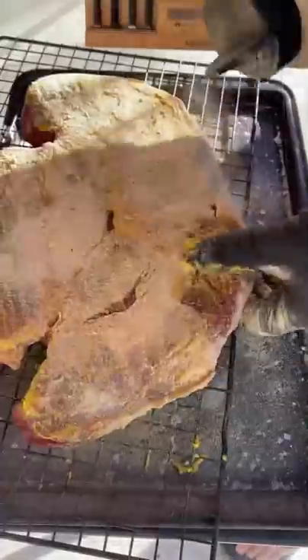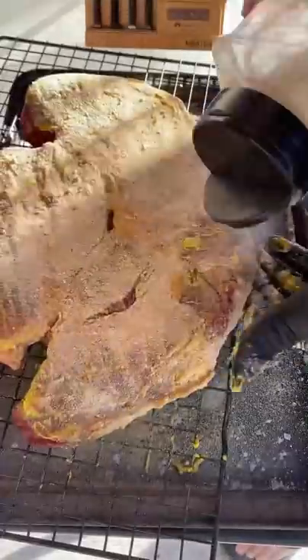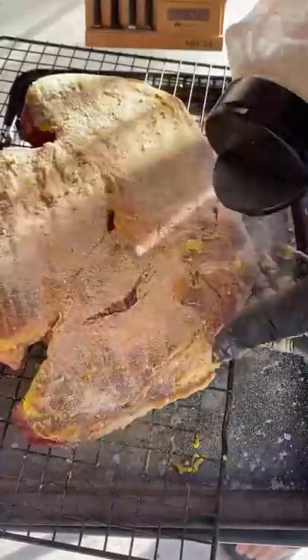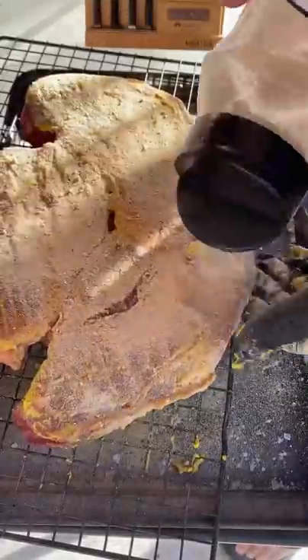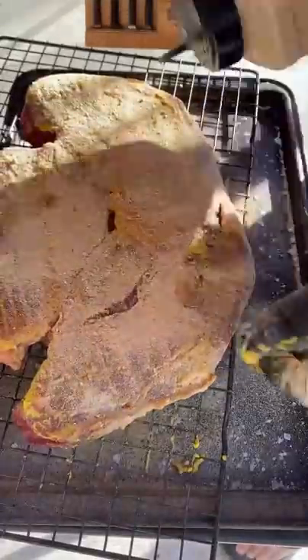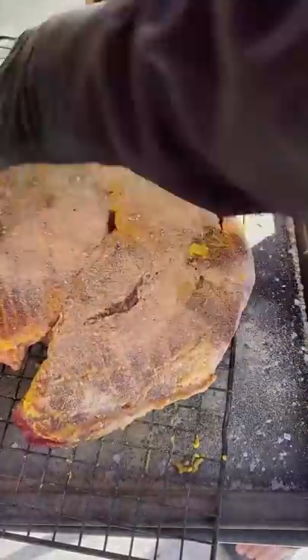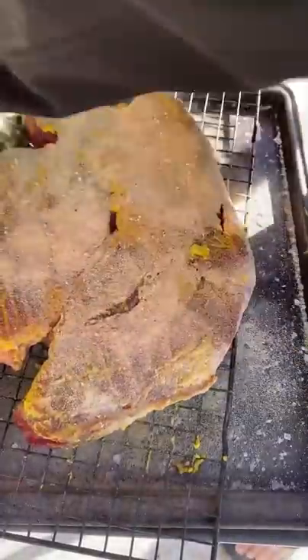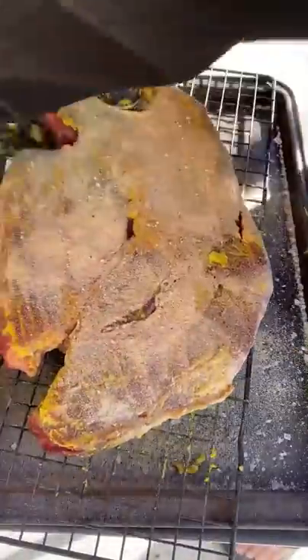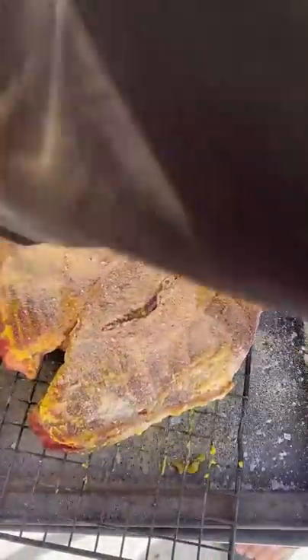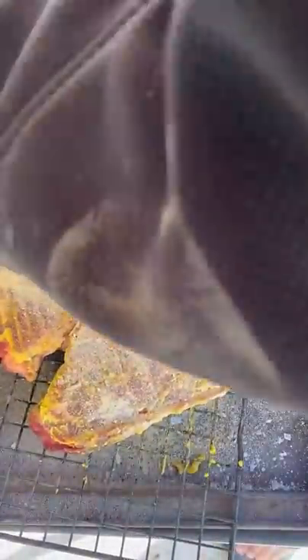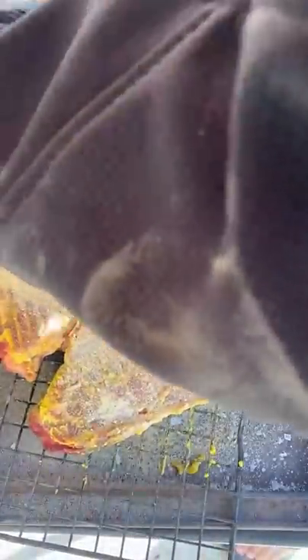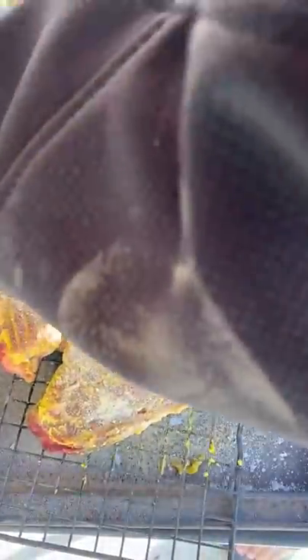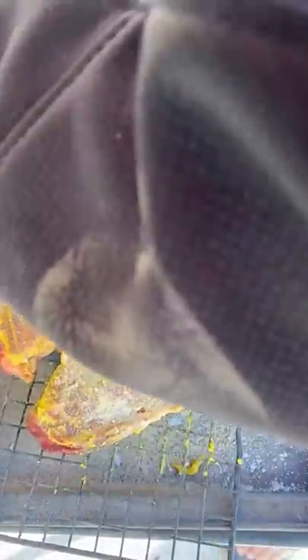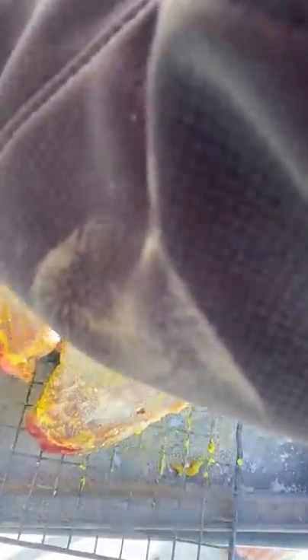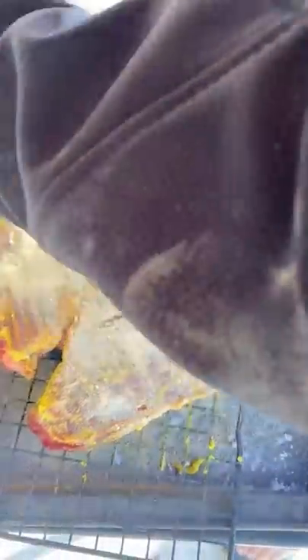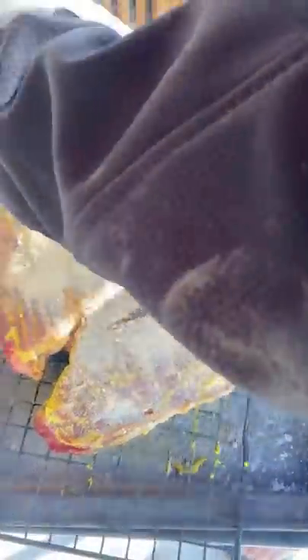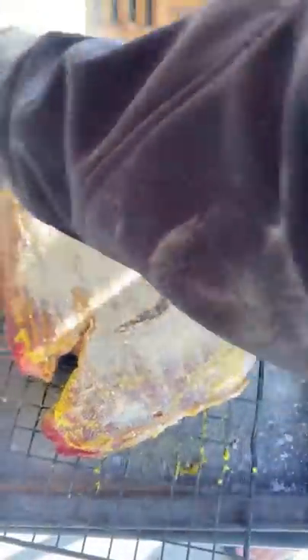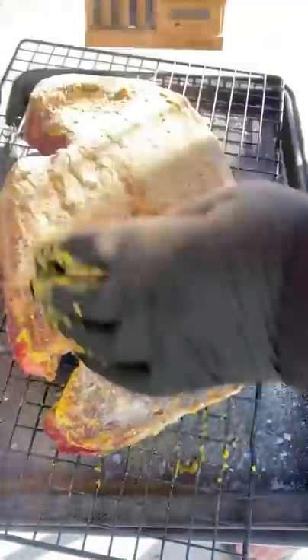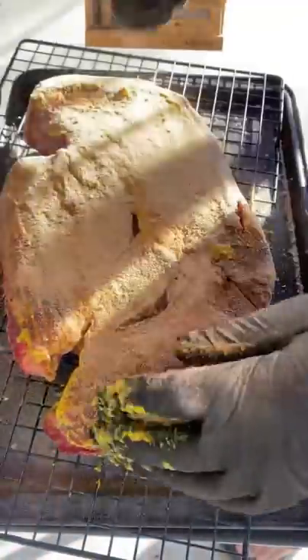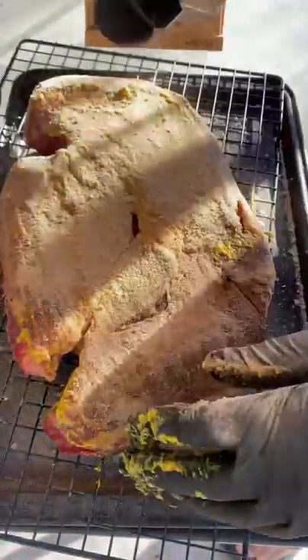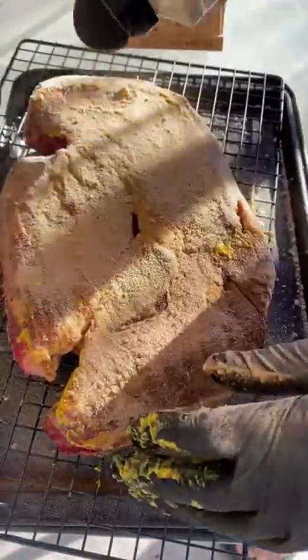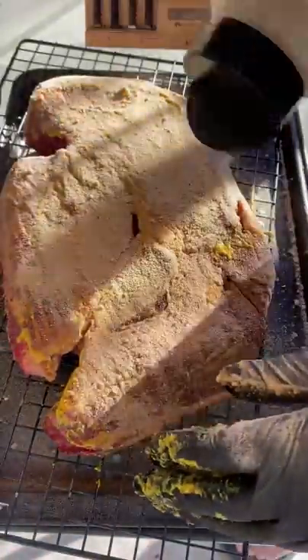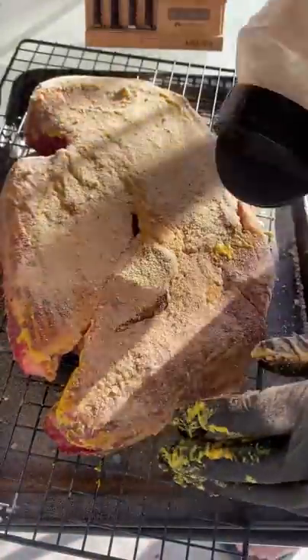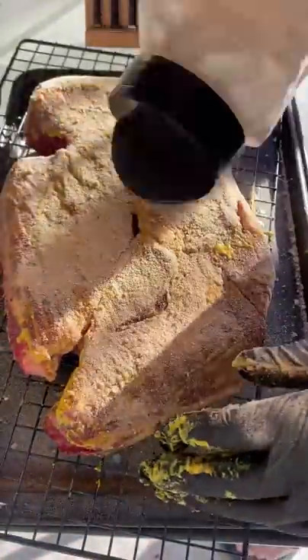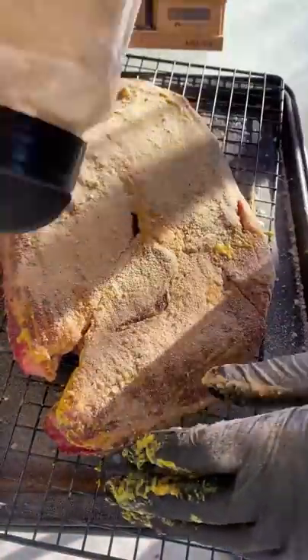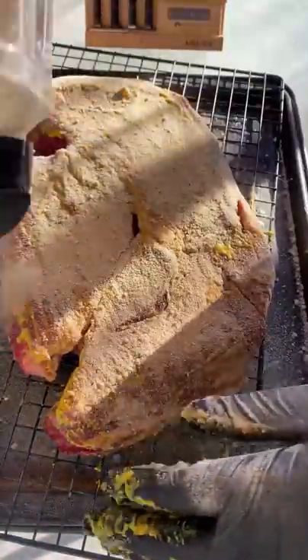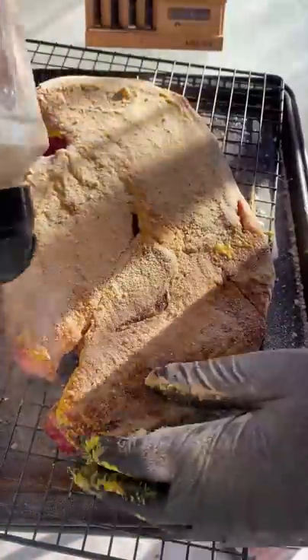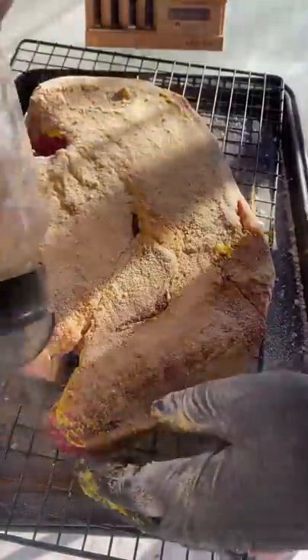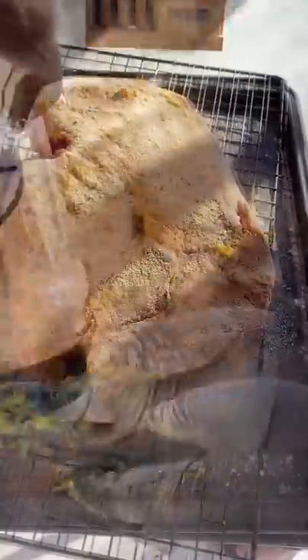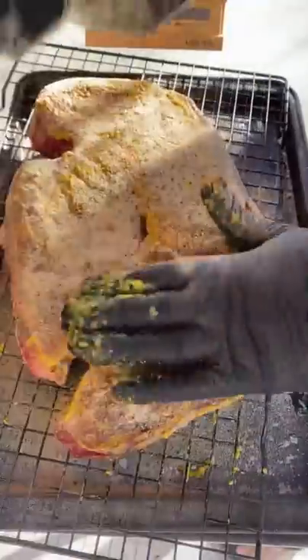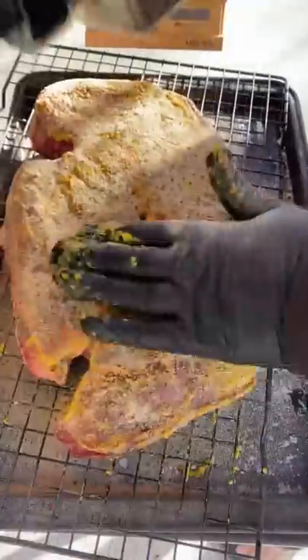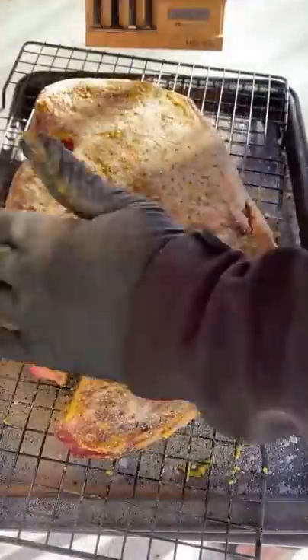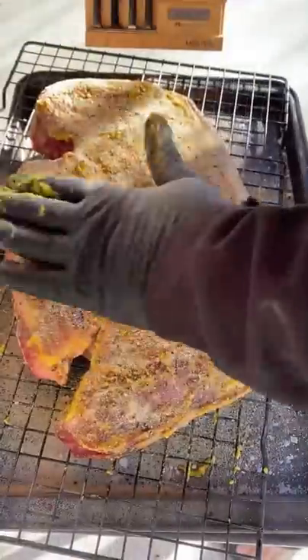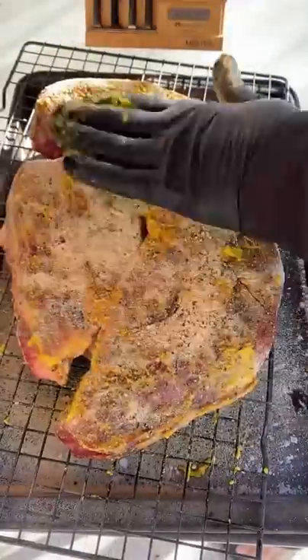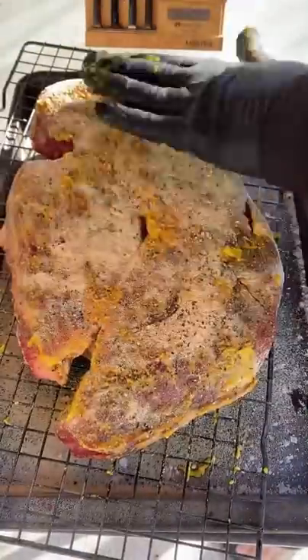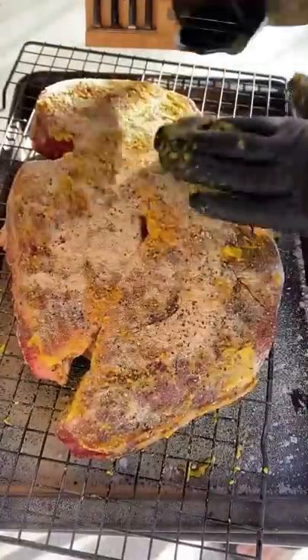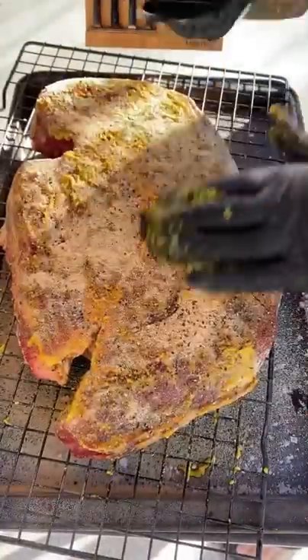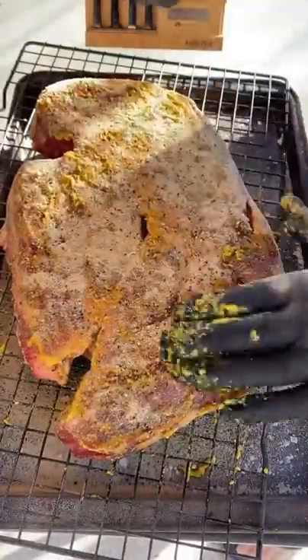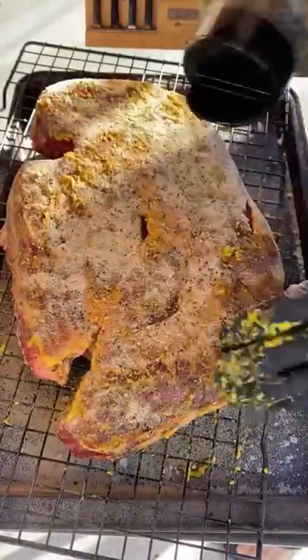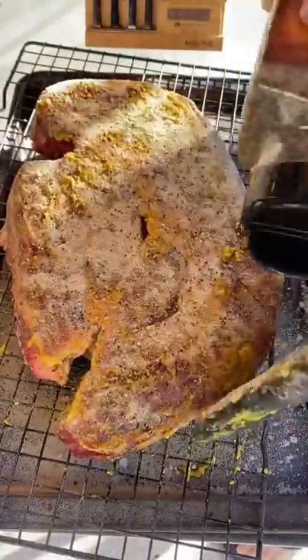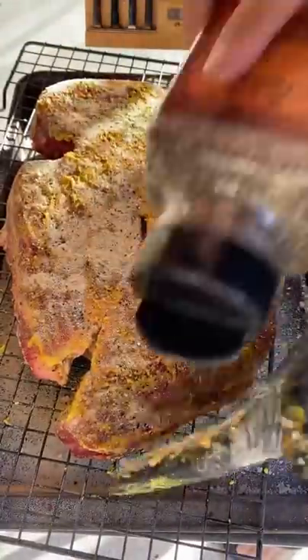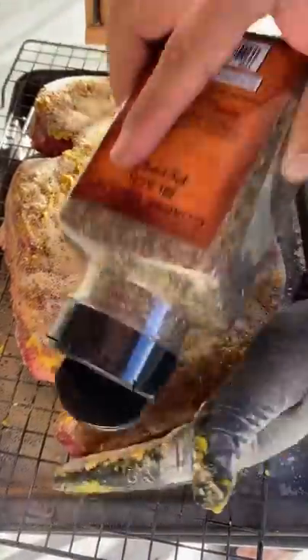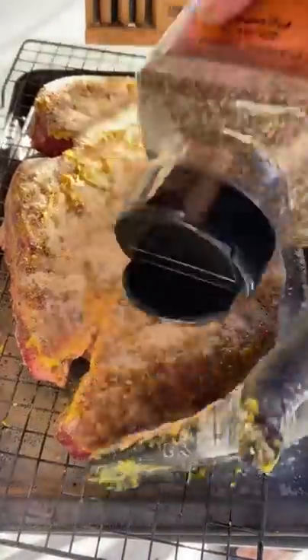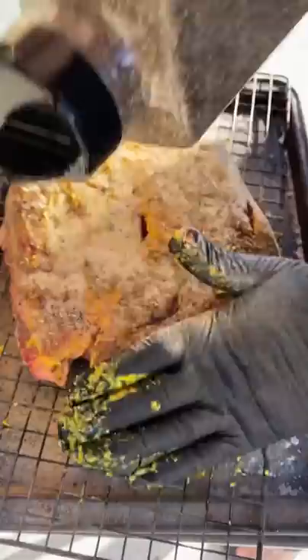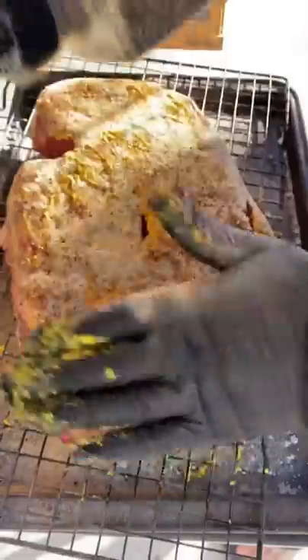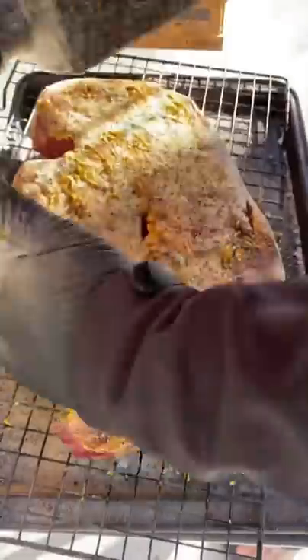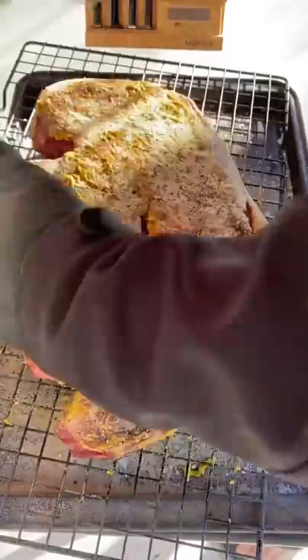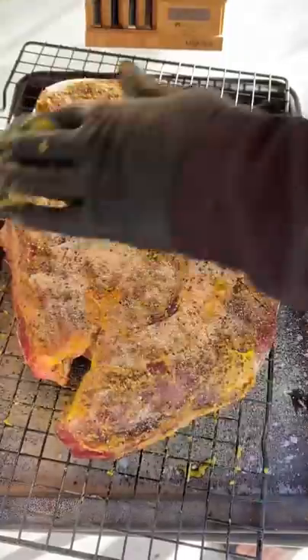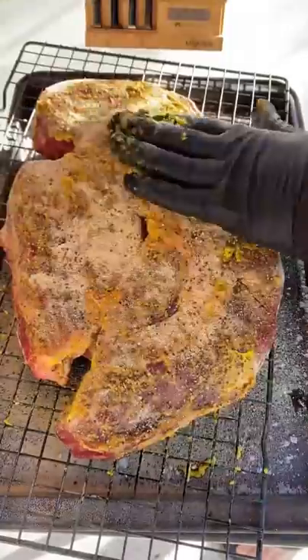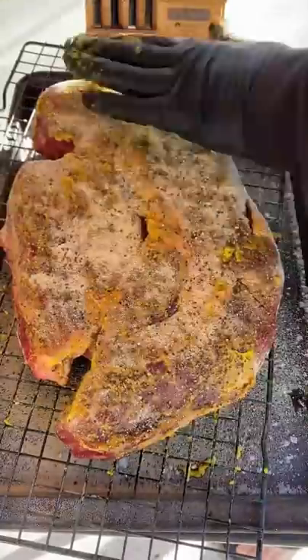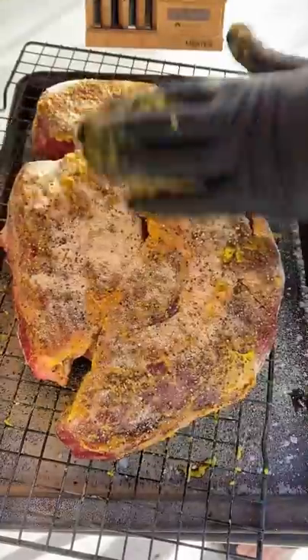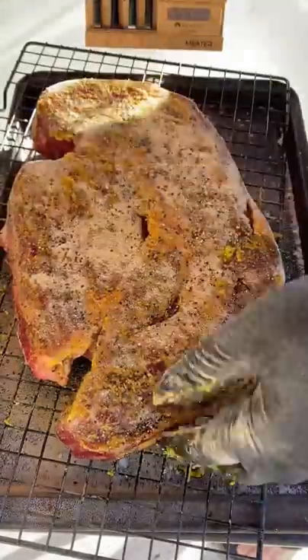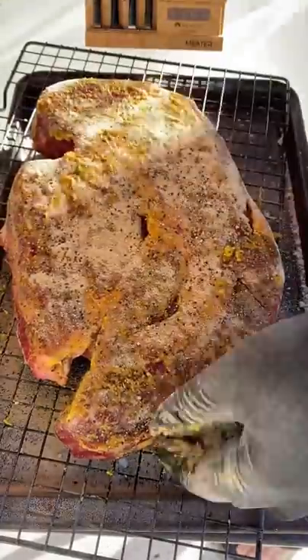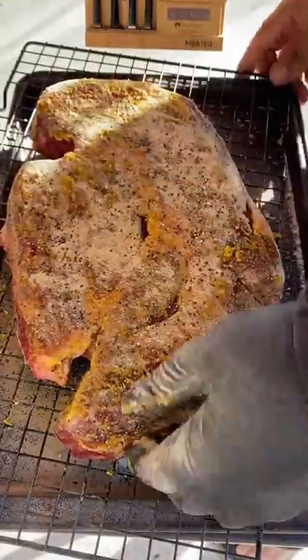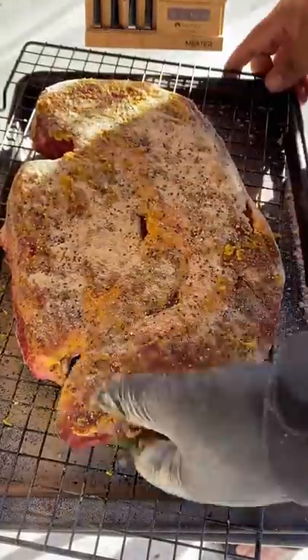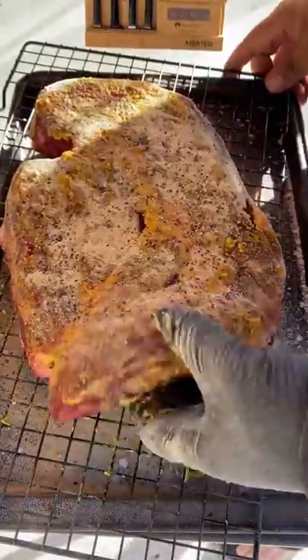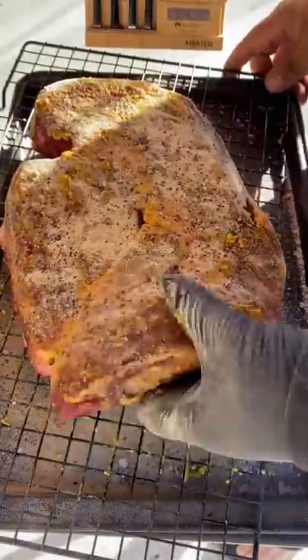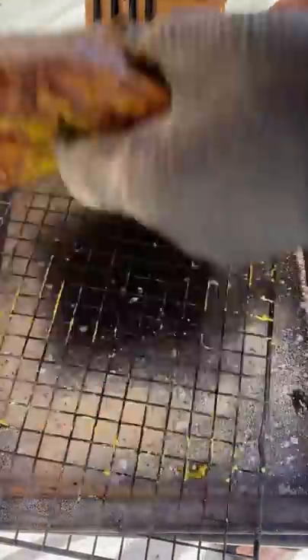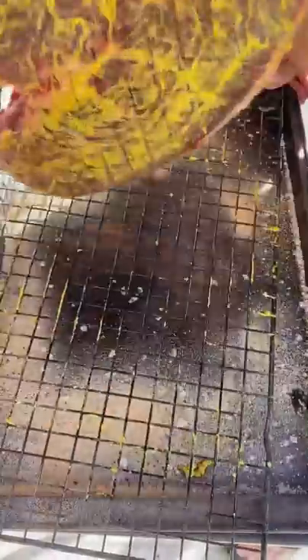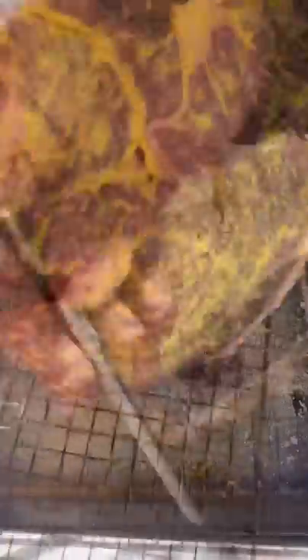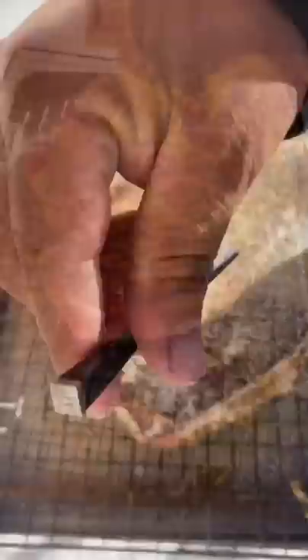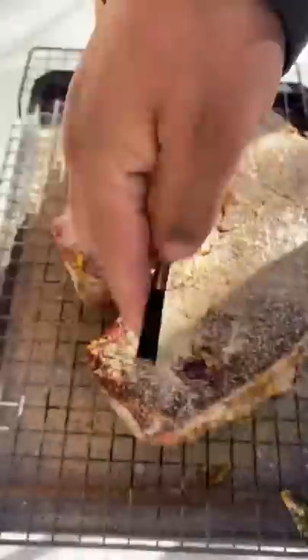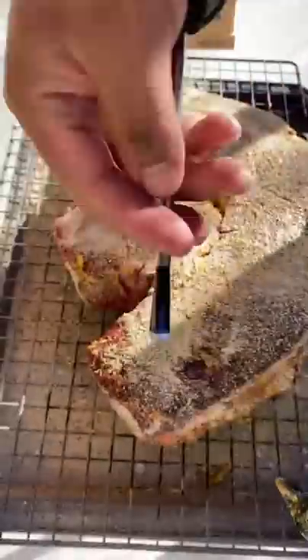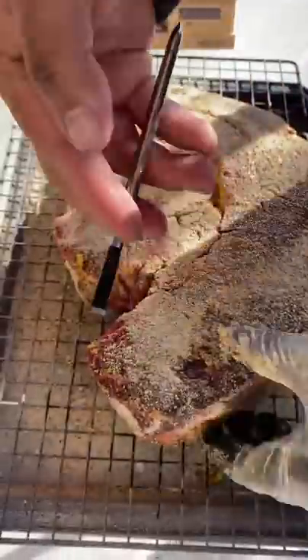I'm gonna be using Meater — it's a wireless thermometer that connects straight to my phone — just to keep the temperatures in check.